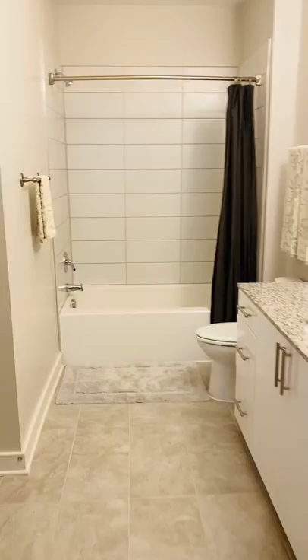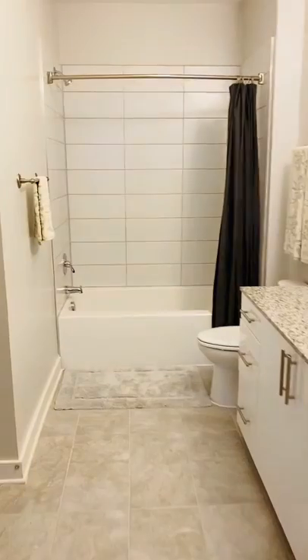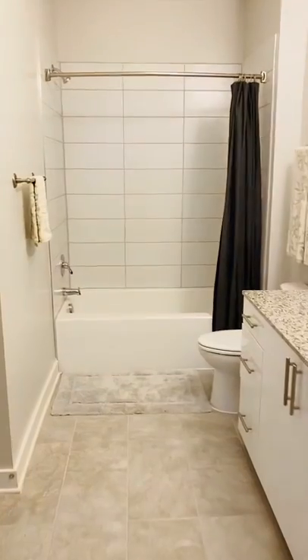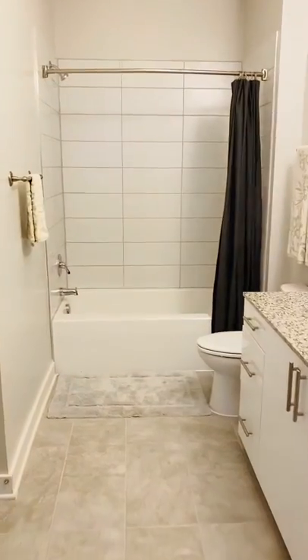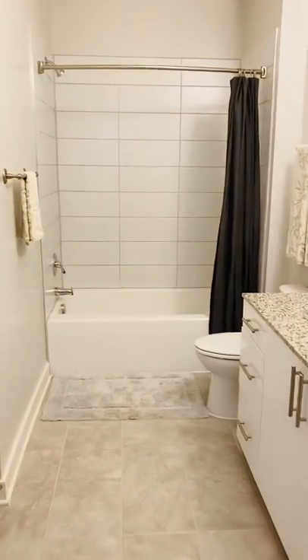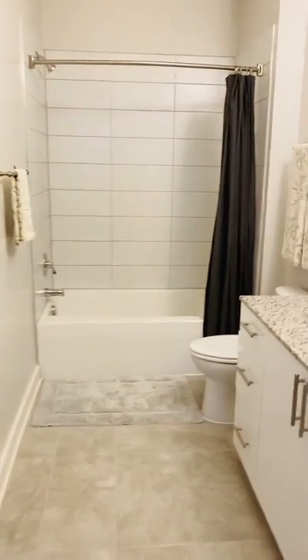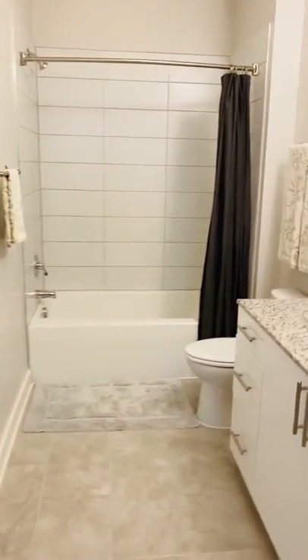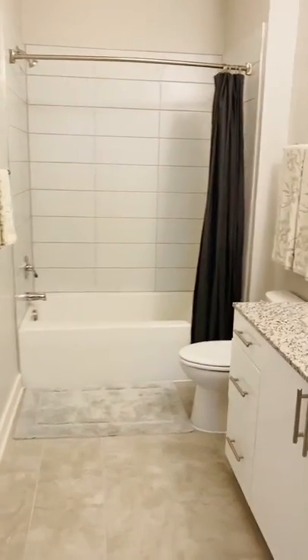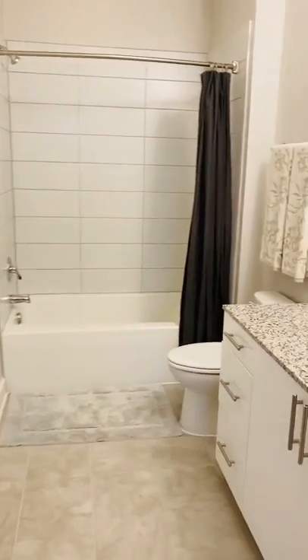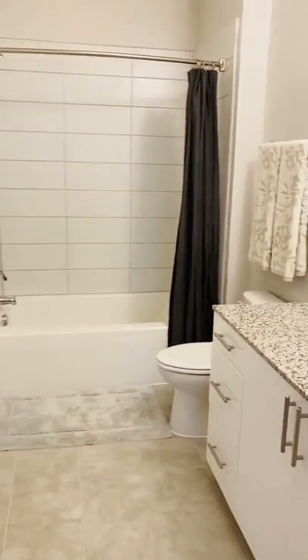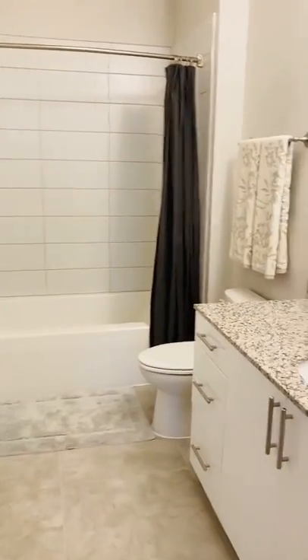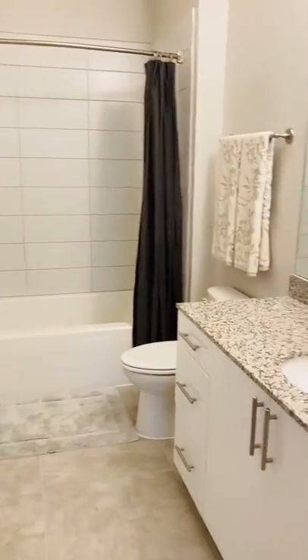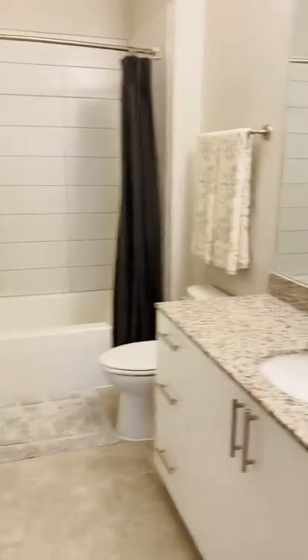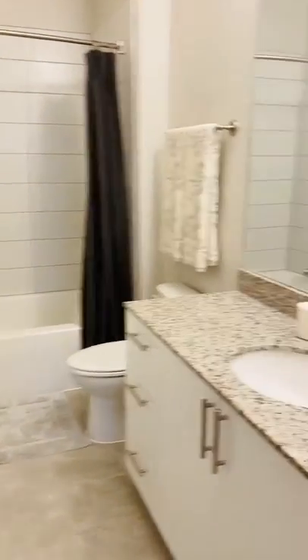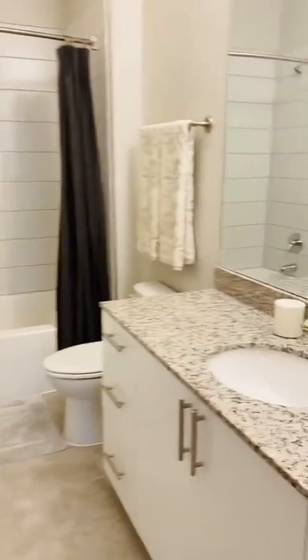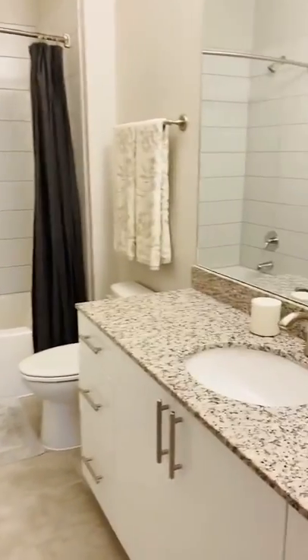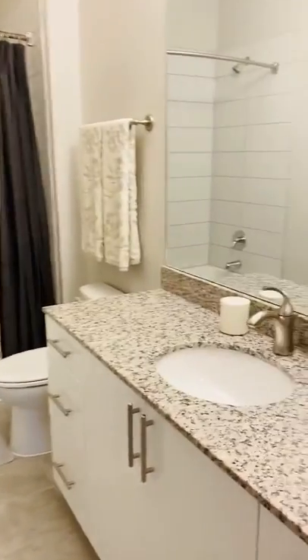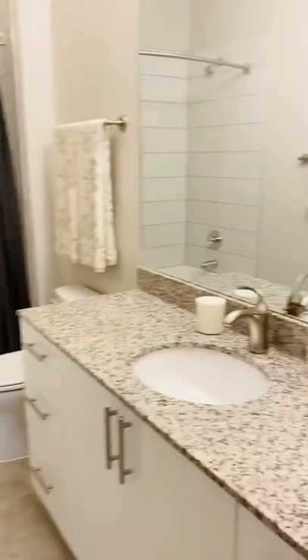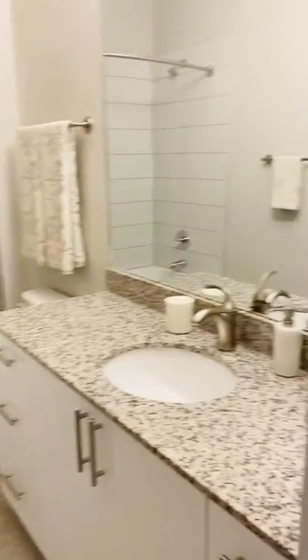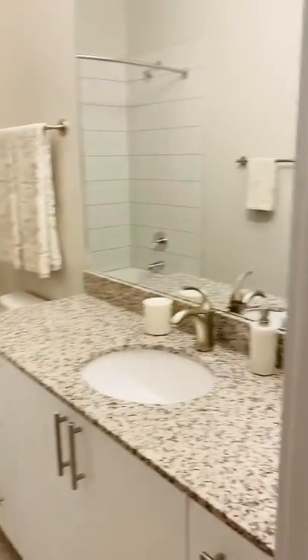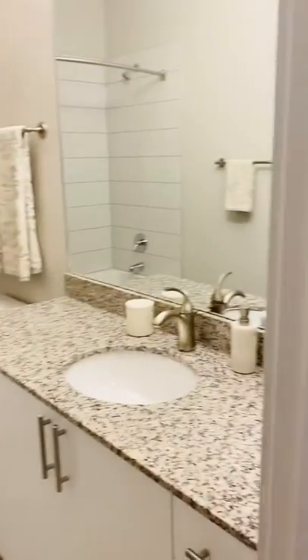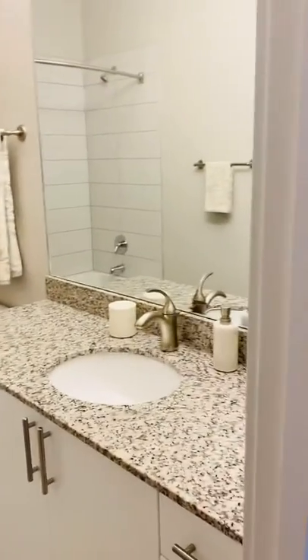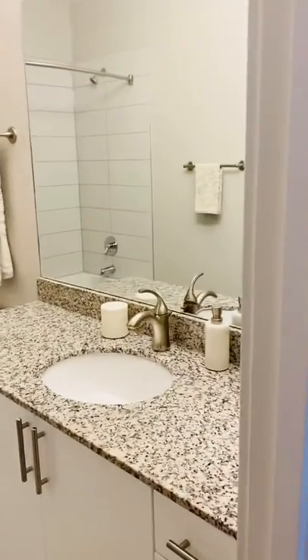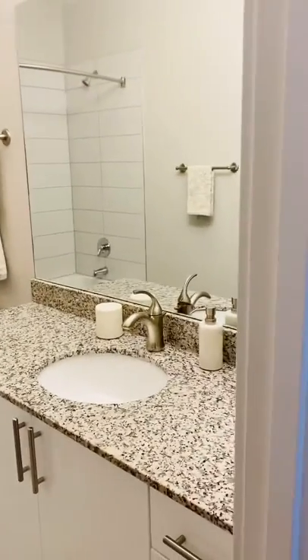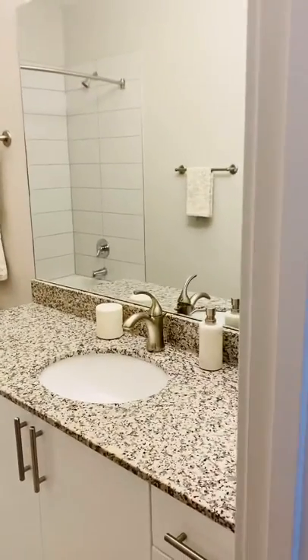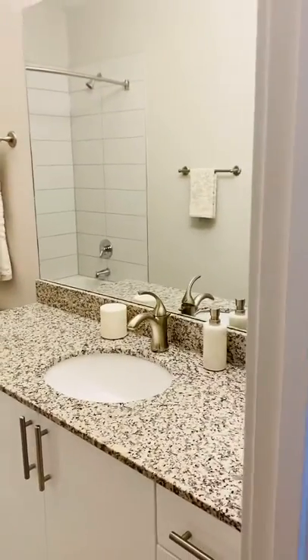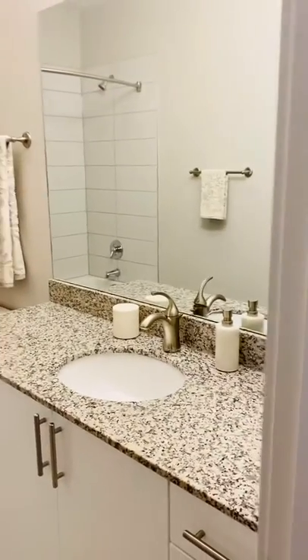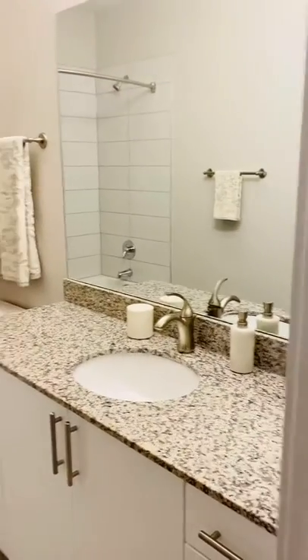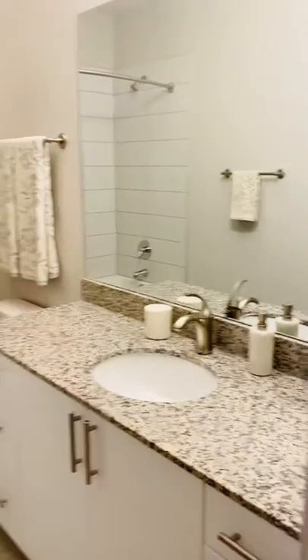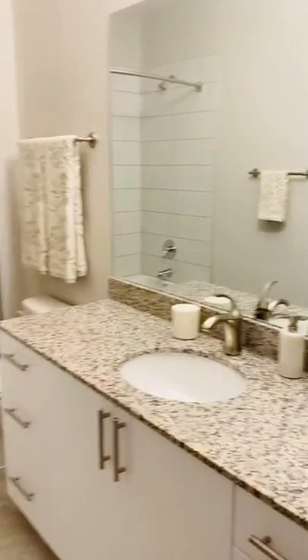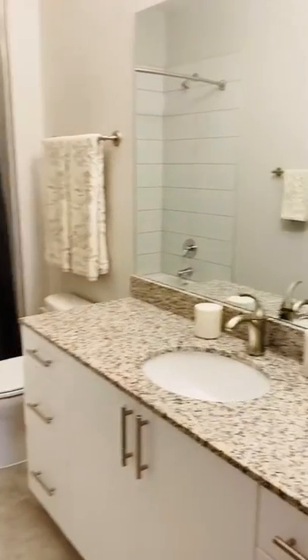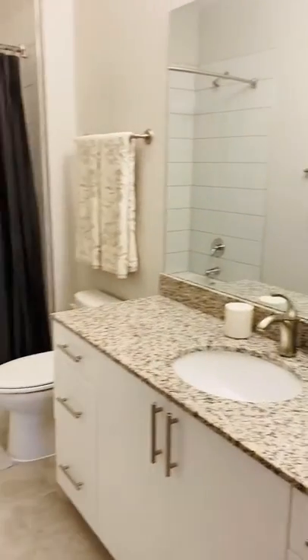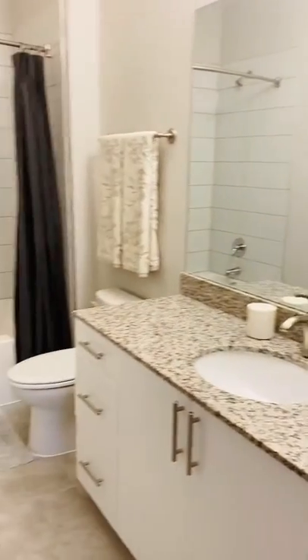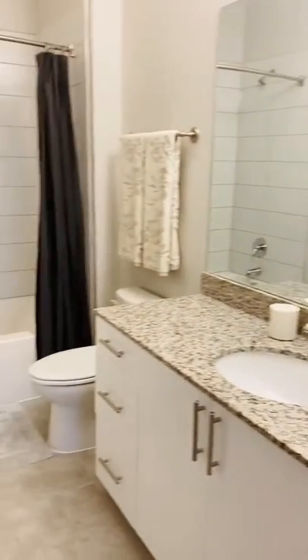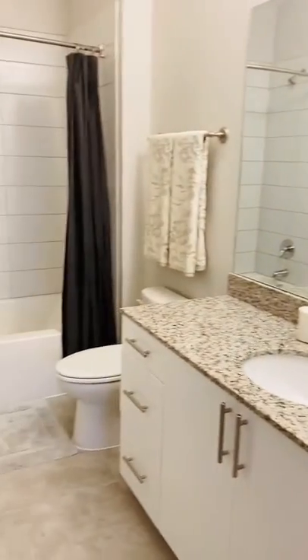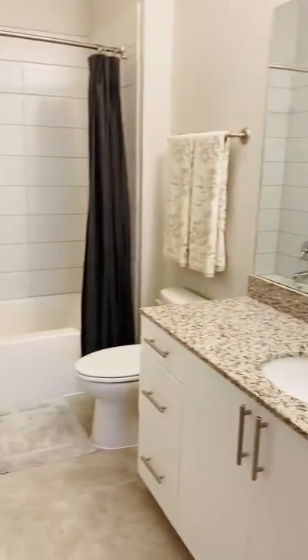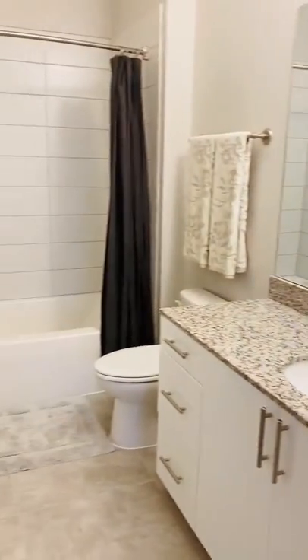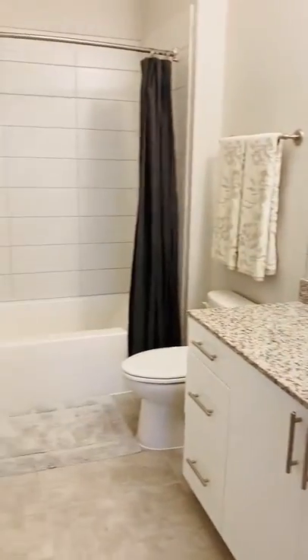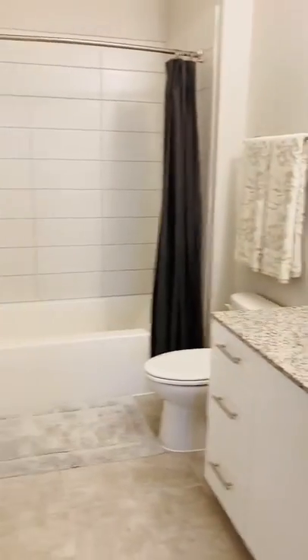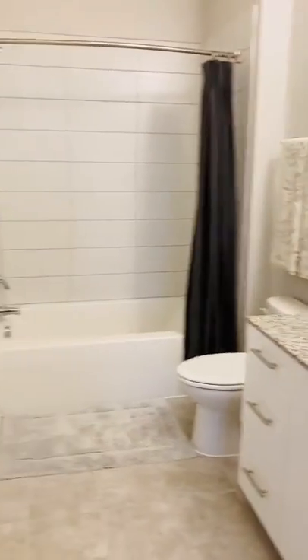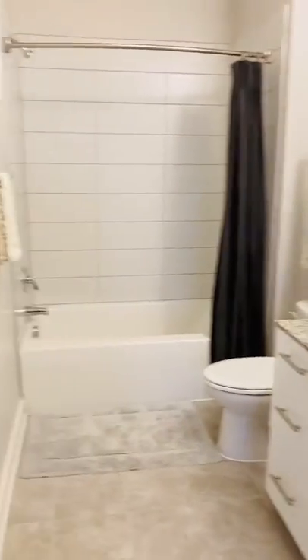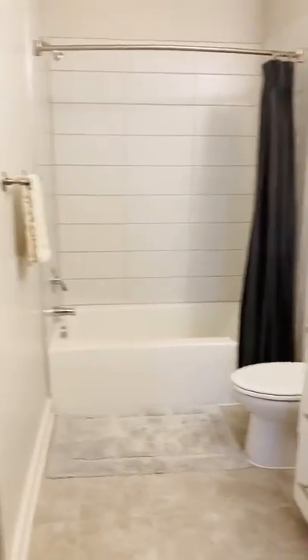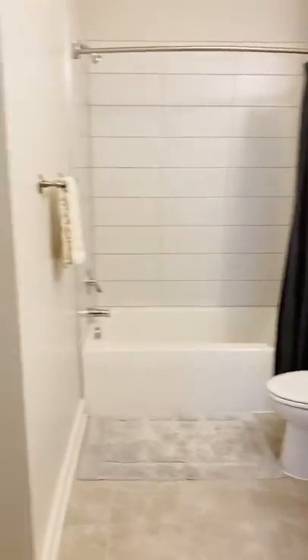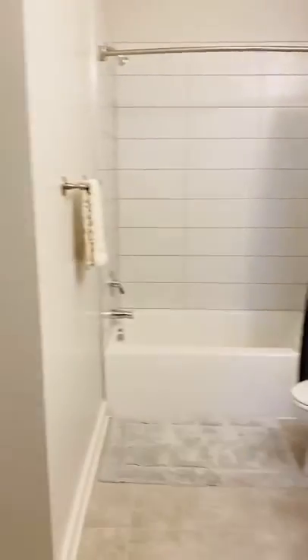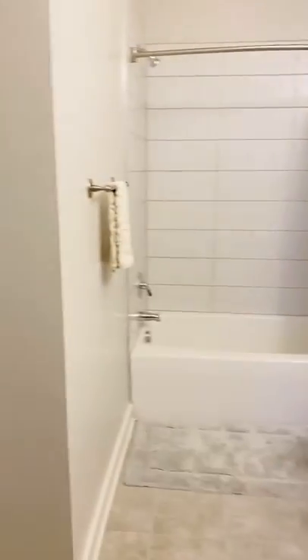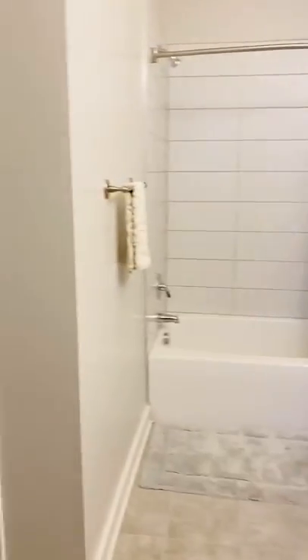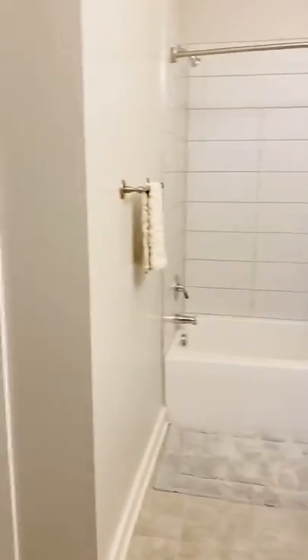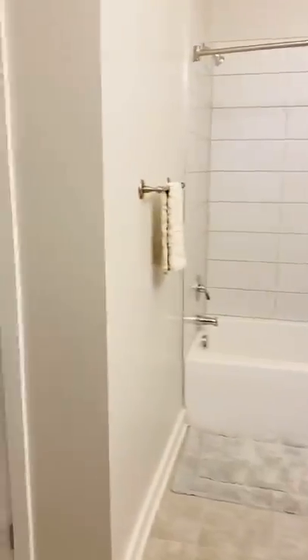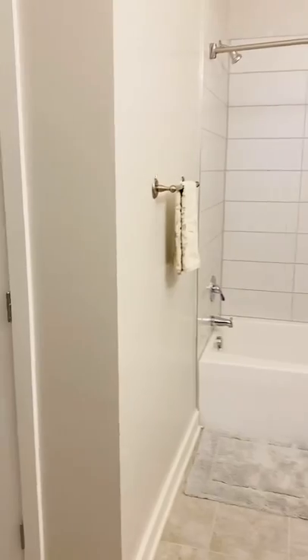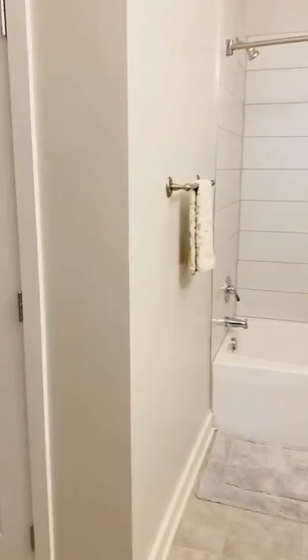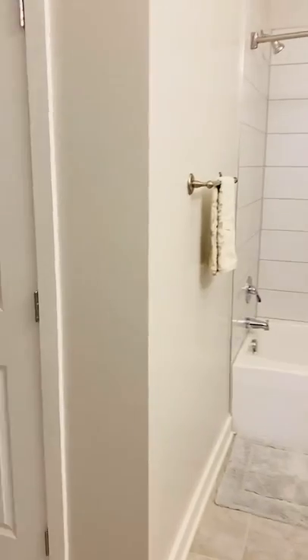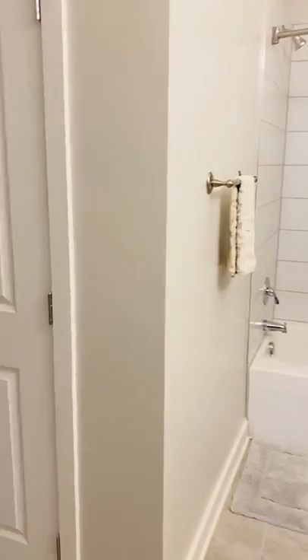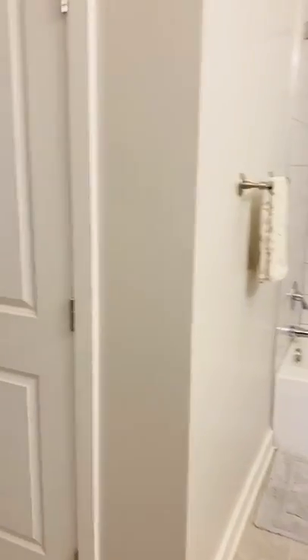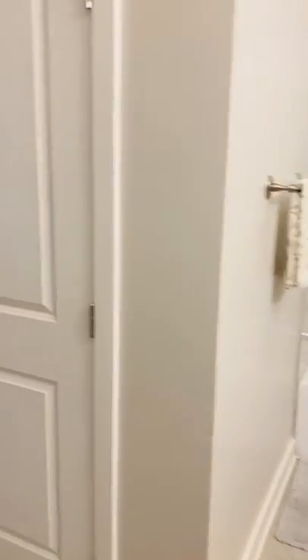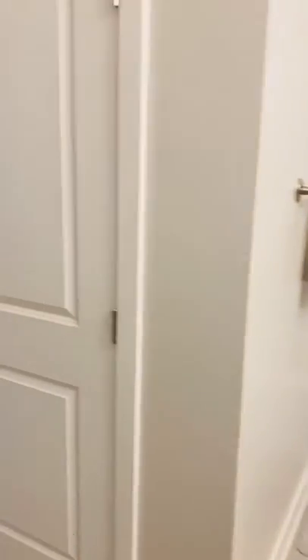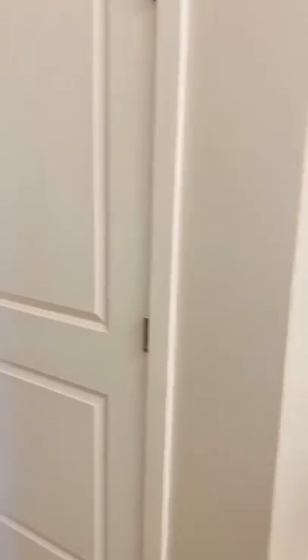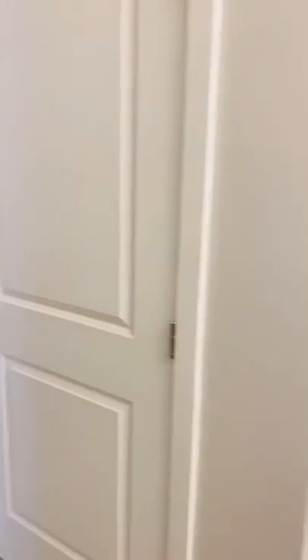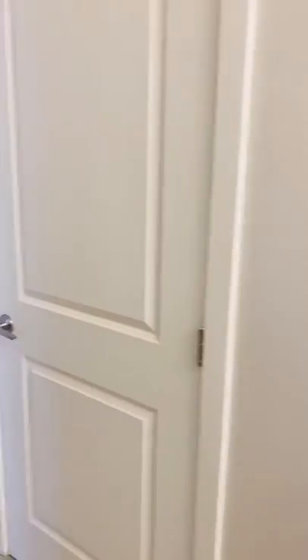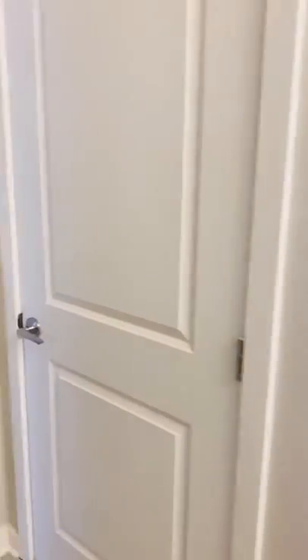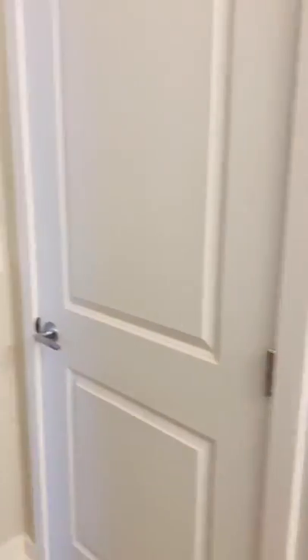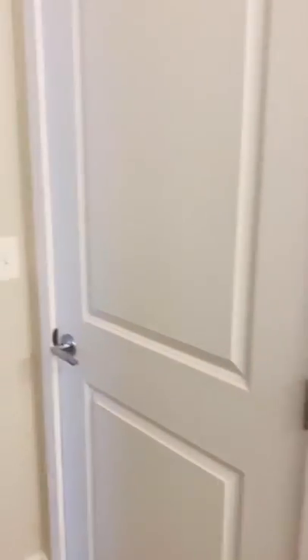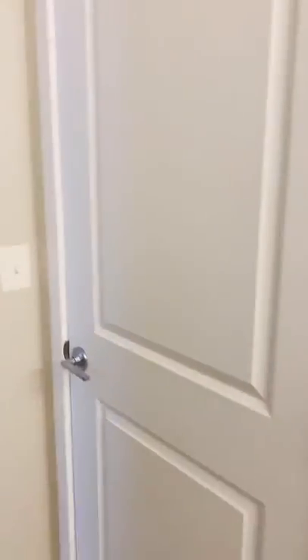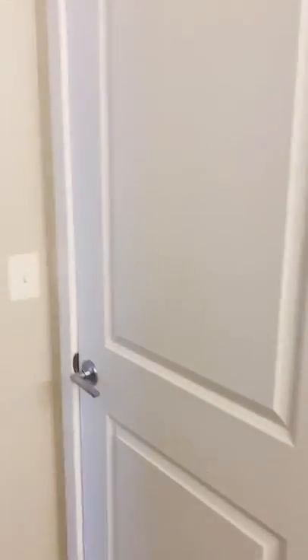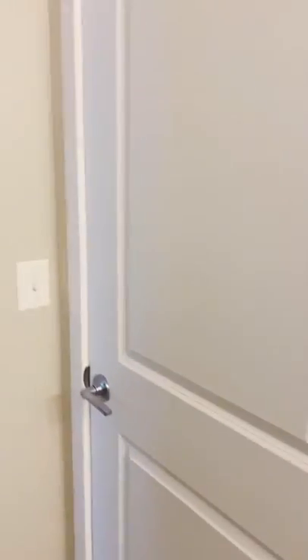Then you have the bathroom. Washer and dryer is in the unit.